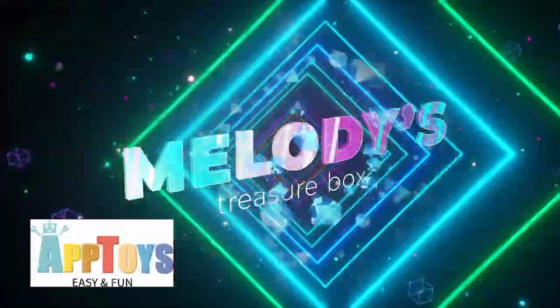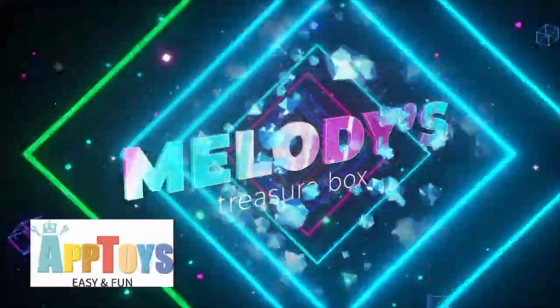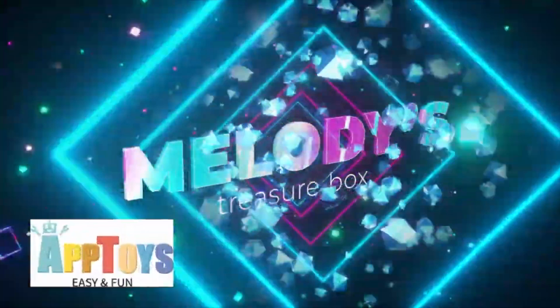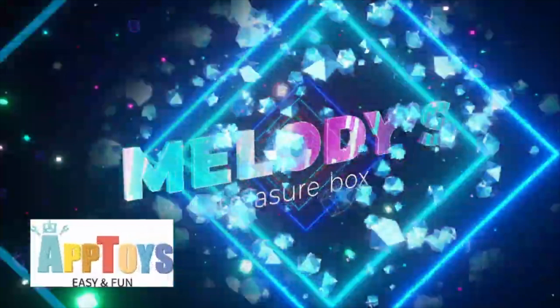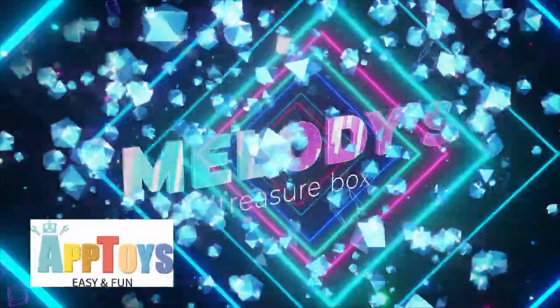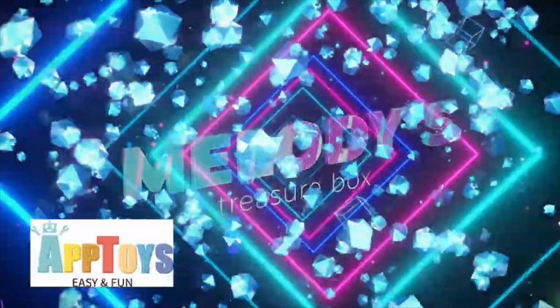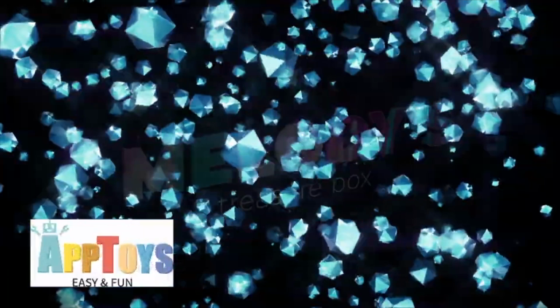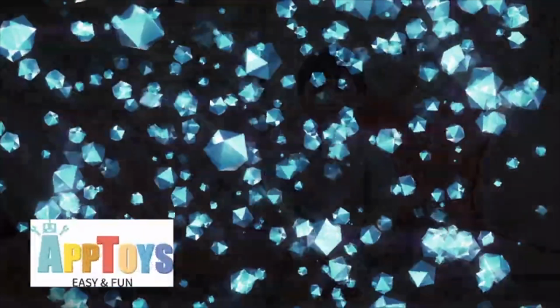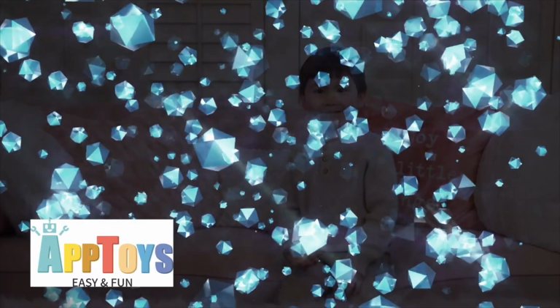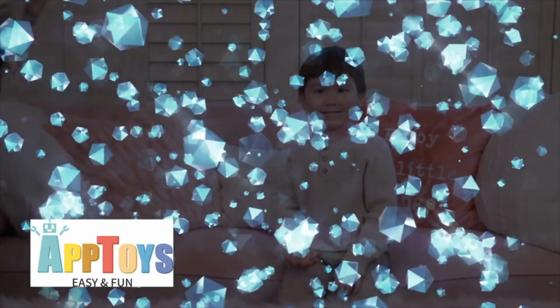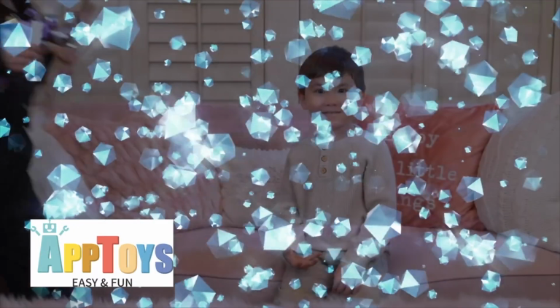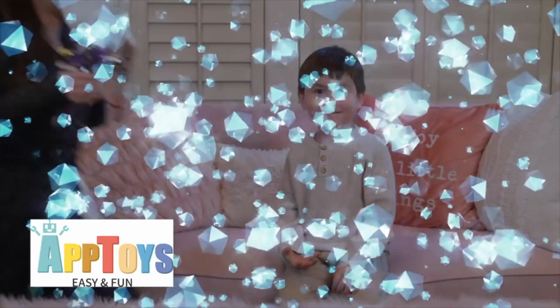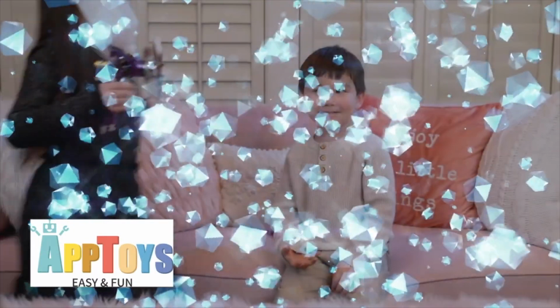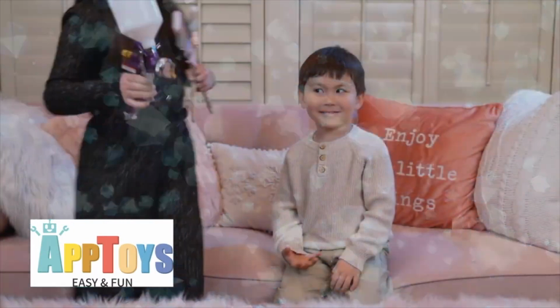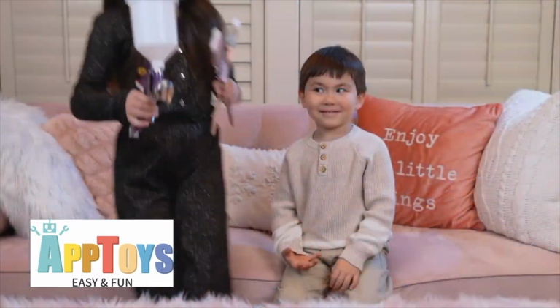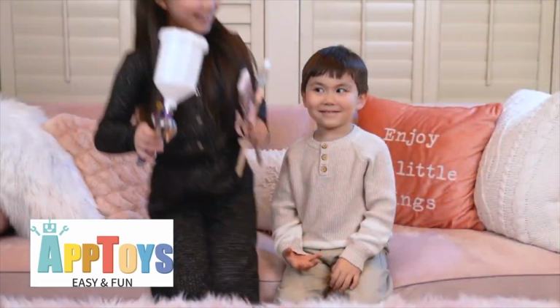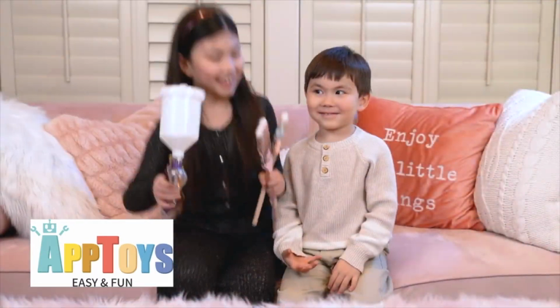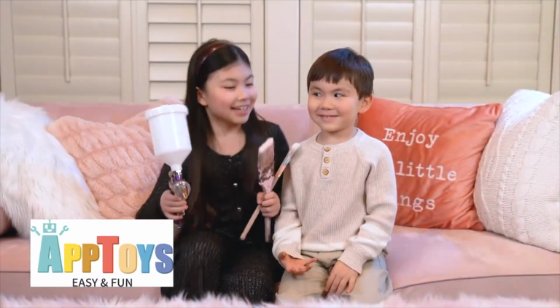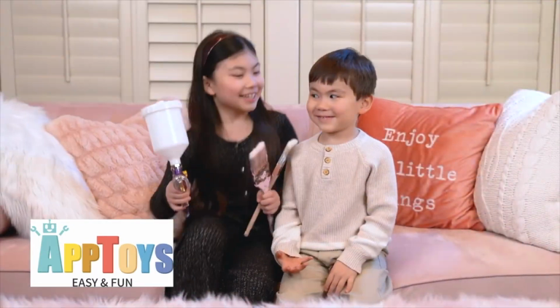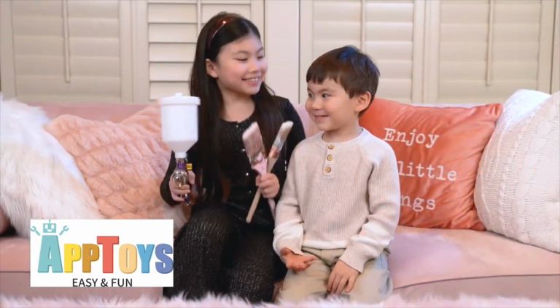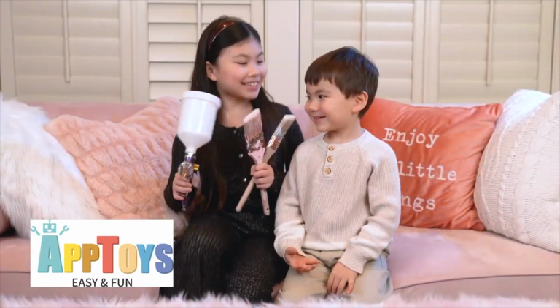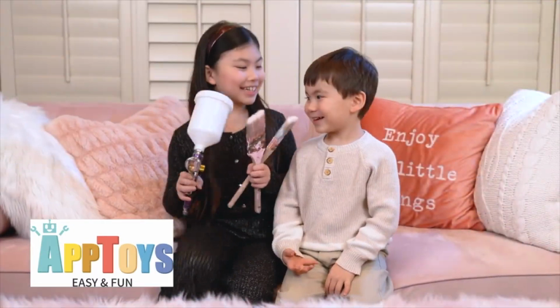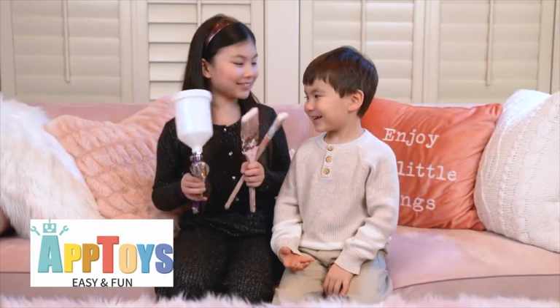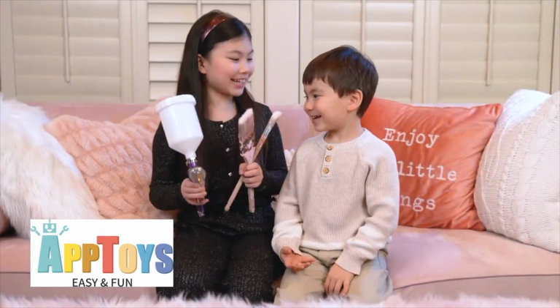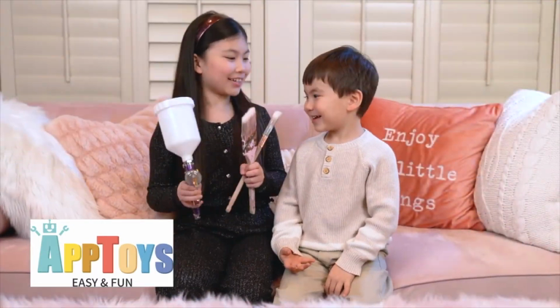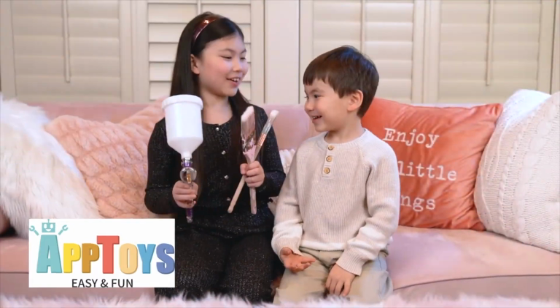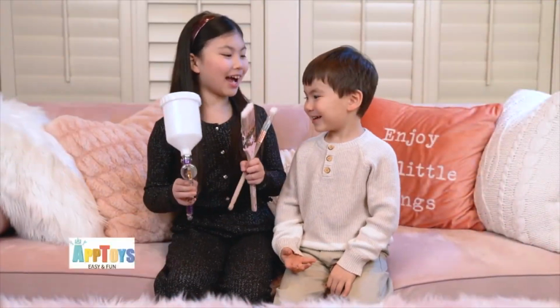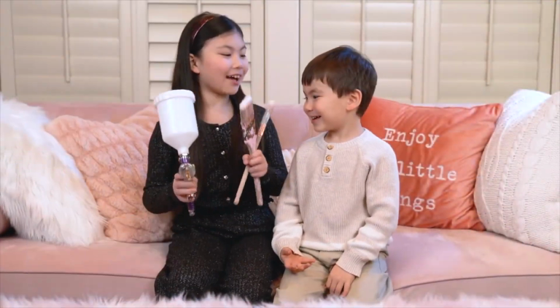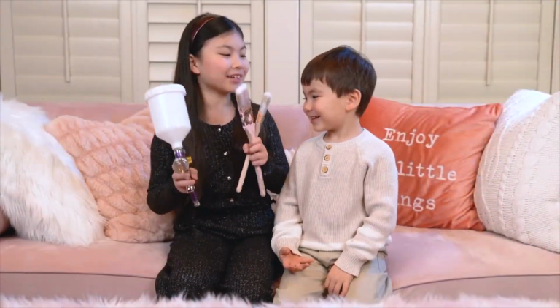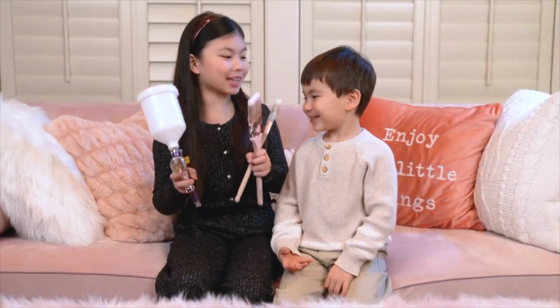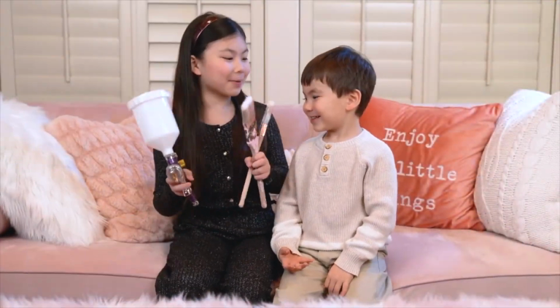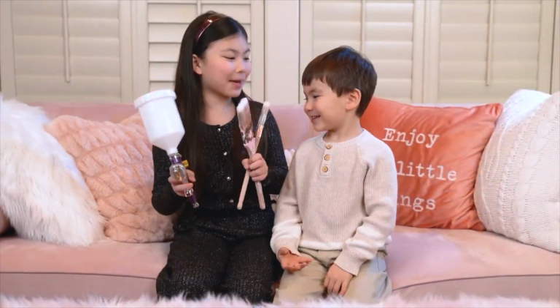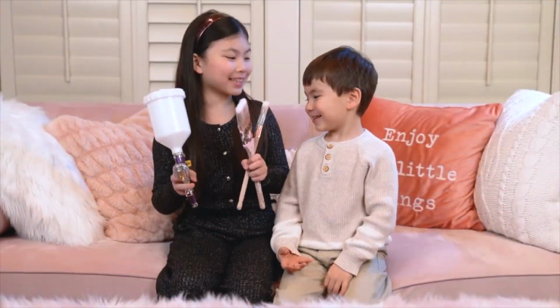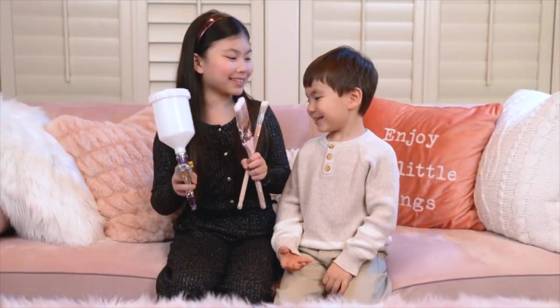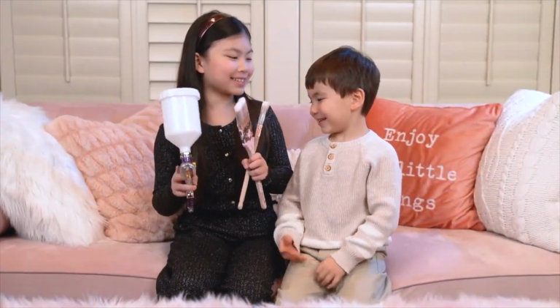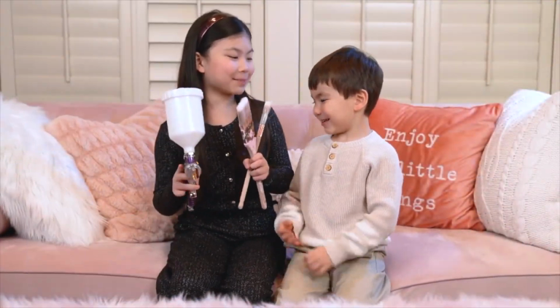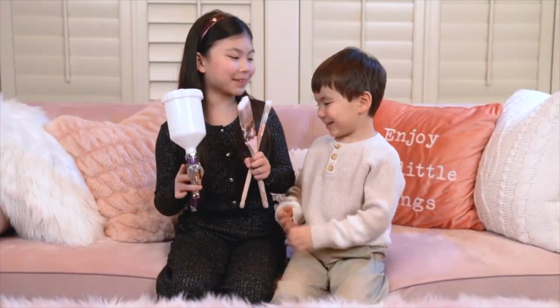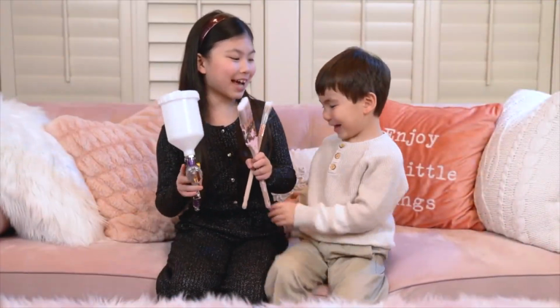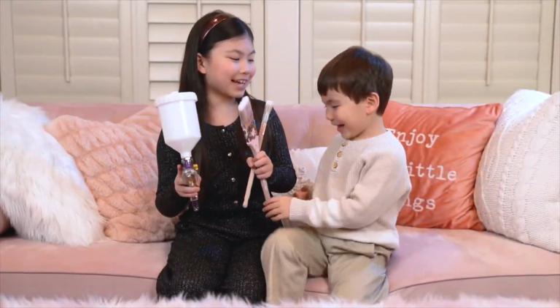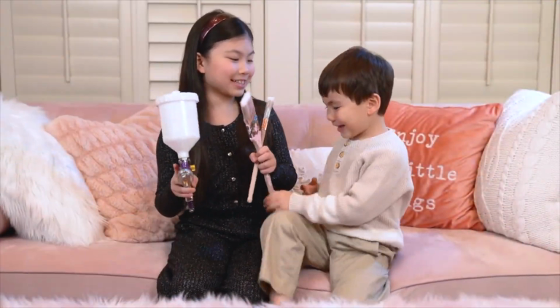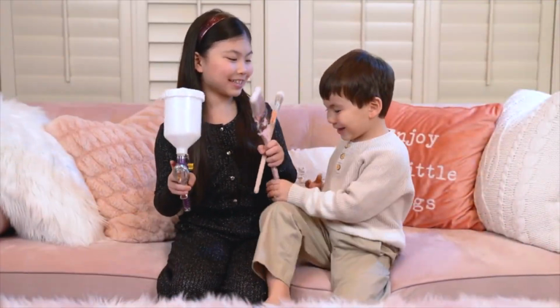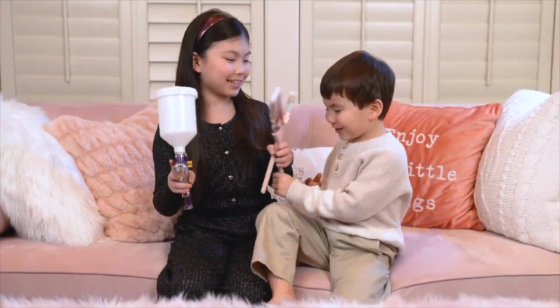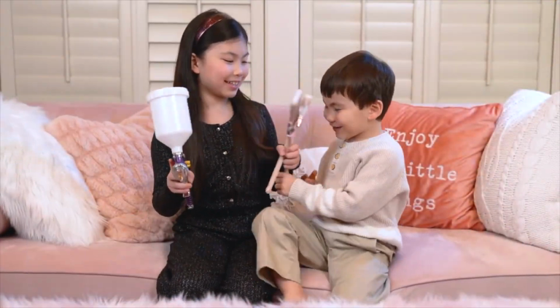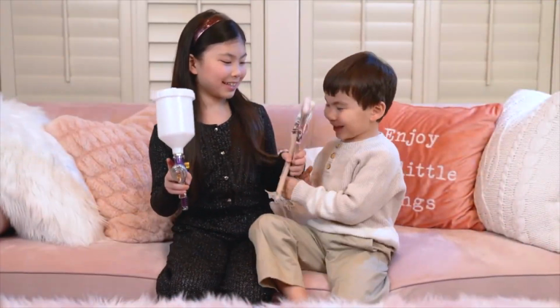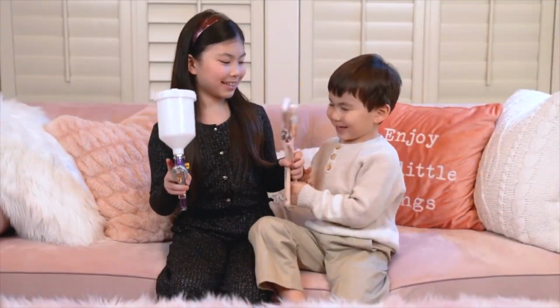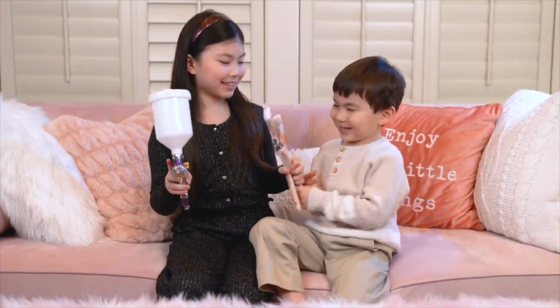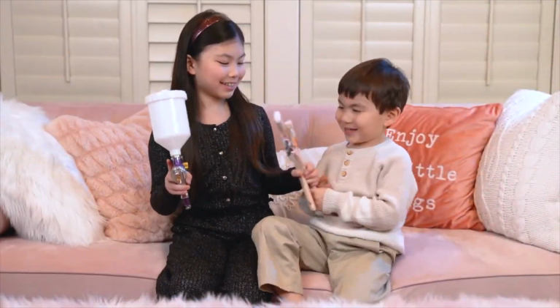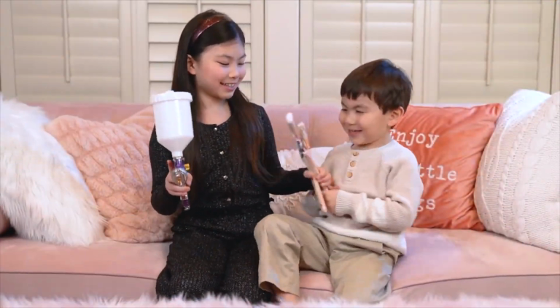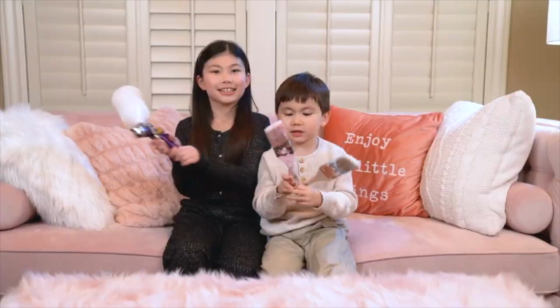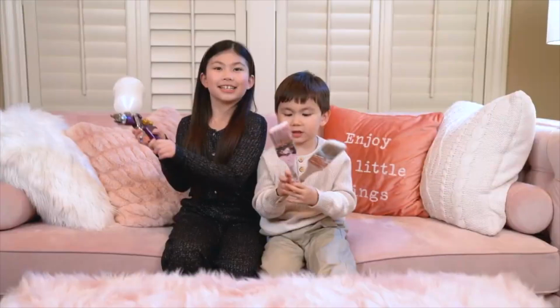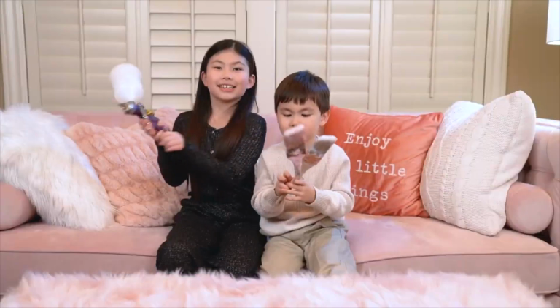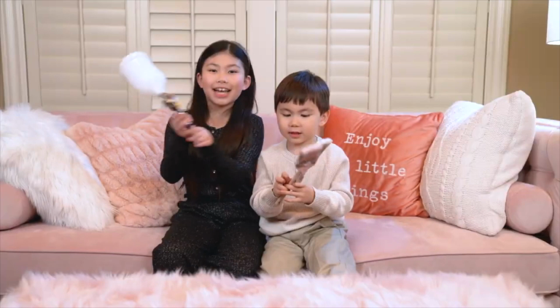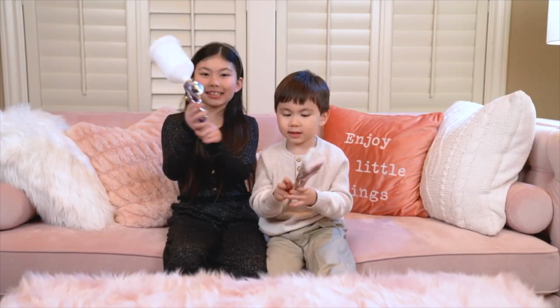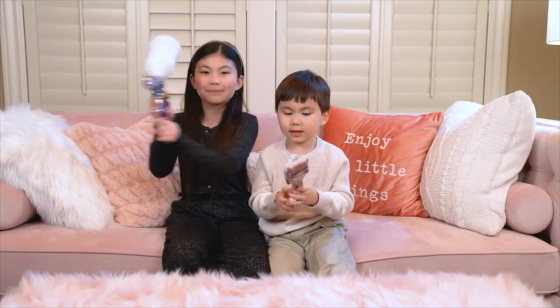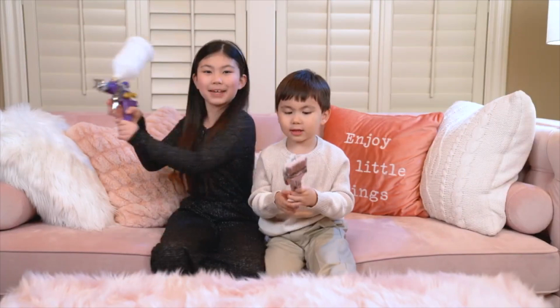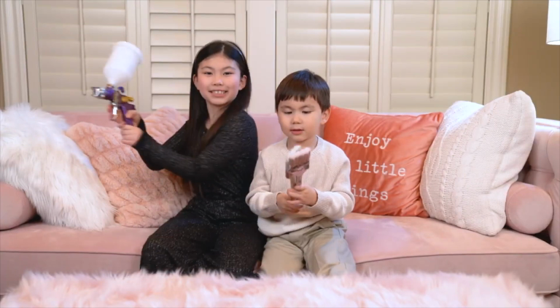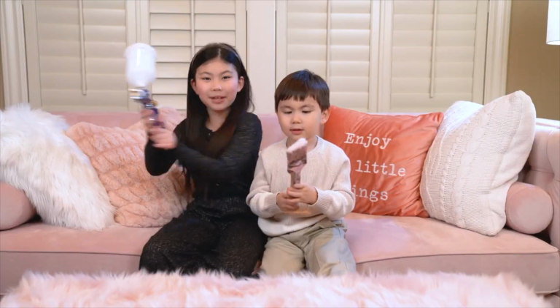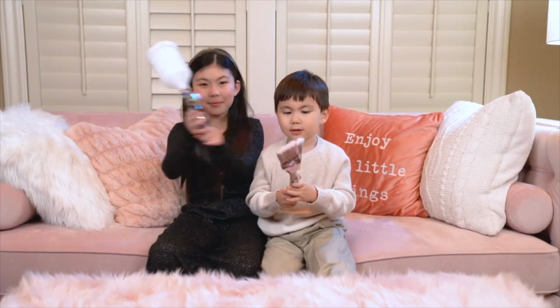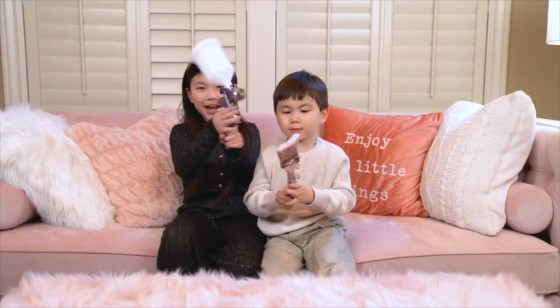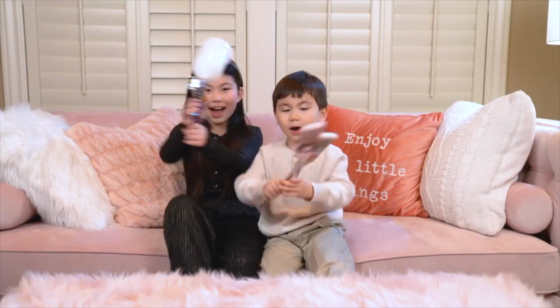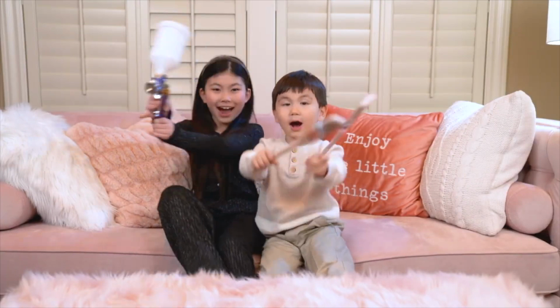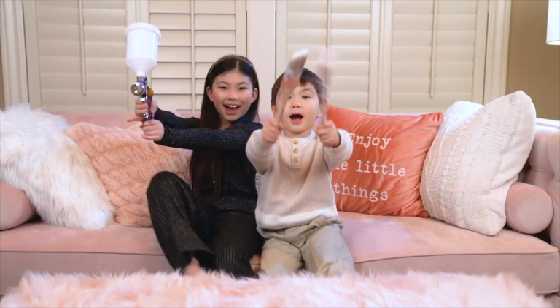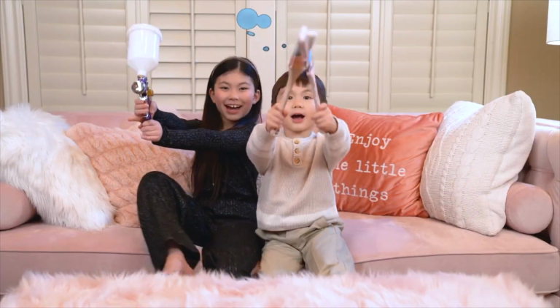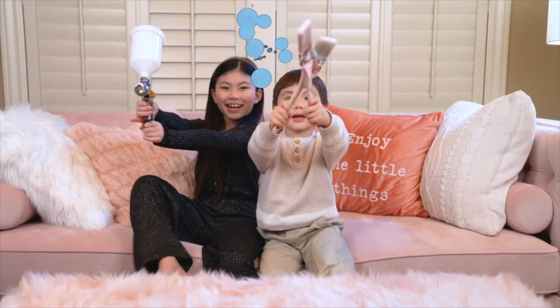This video is sponsored by Goonies. Guess what? I've got the painting supplies. Okay, let's make some art!